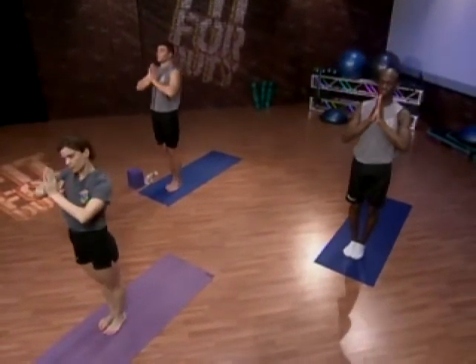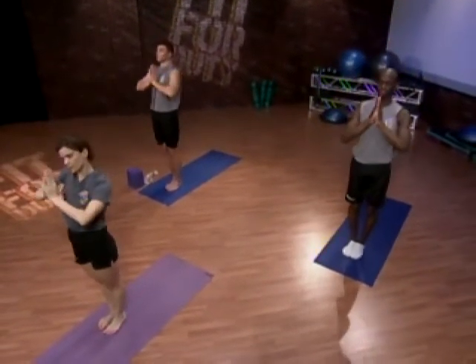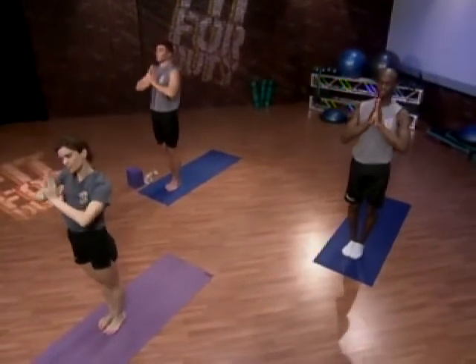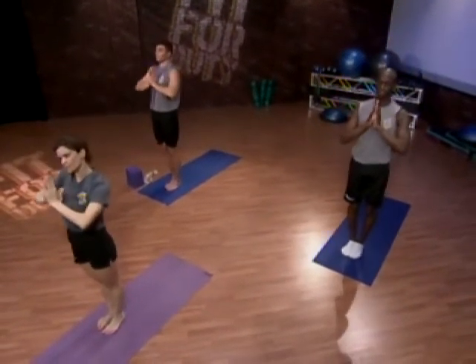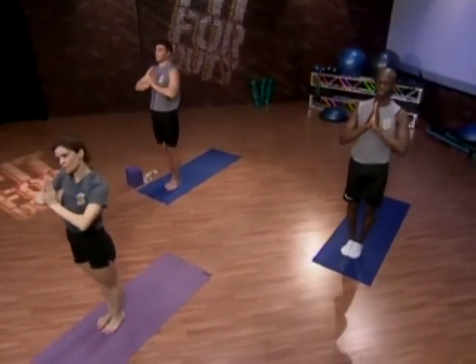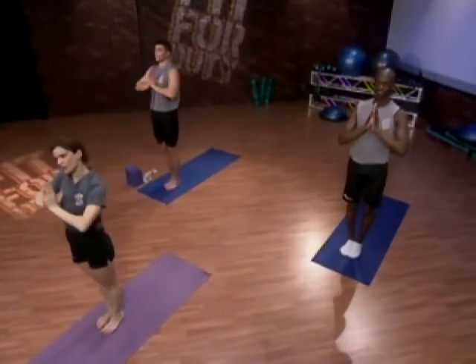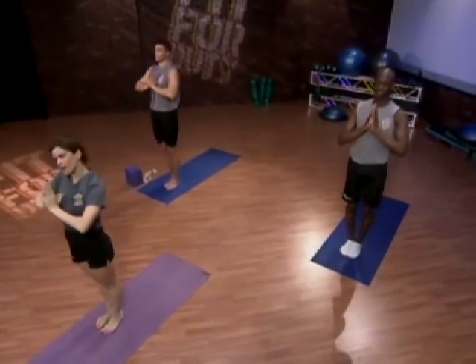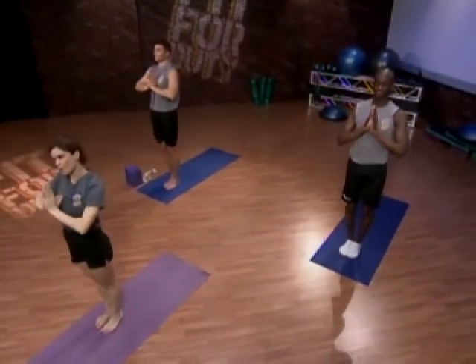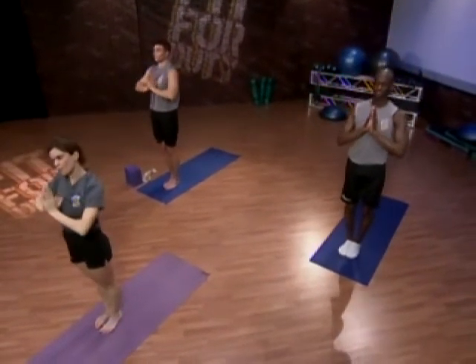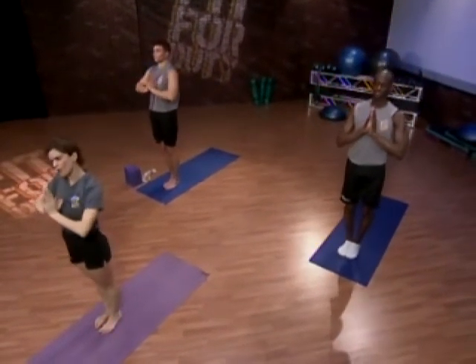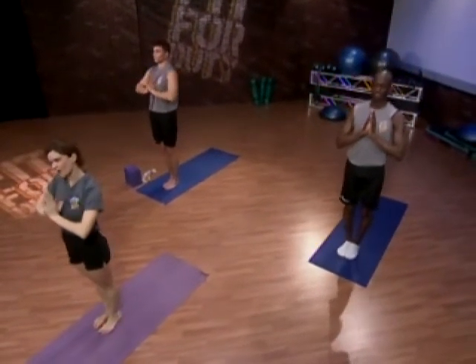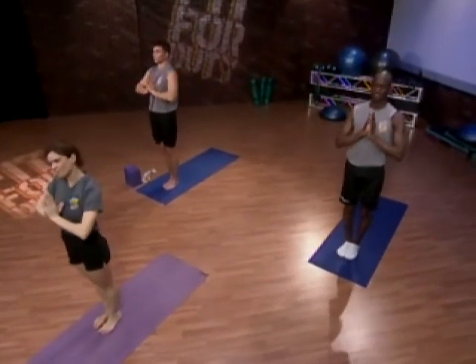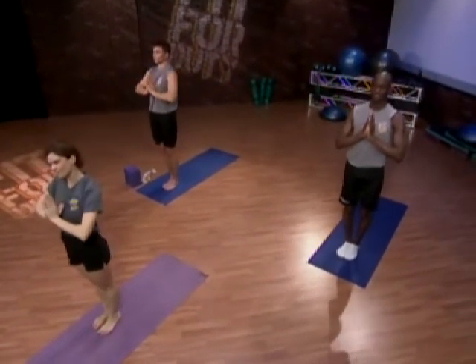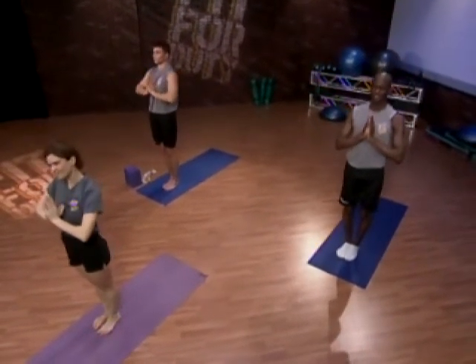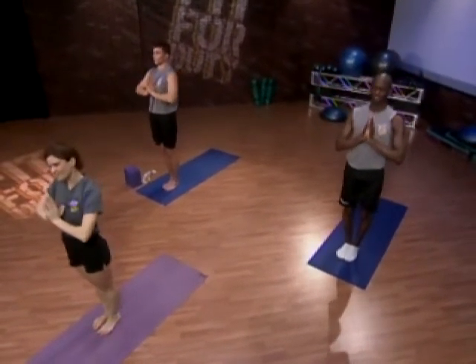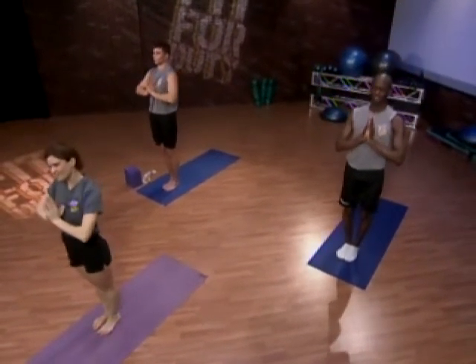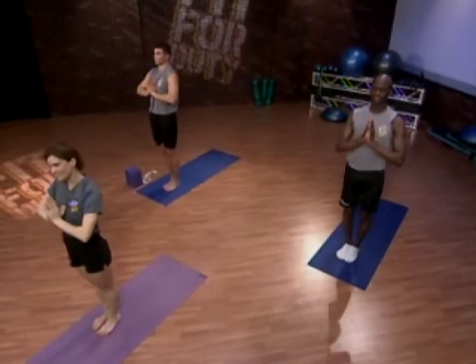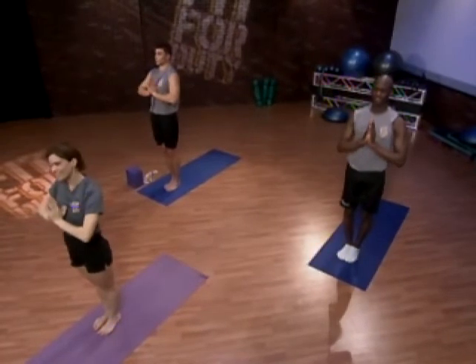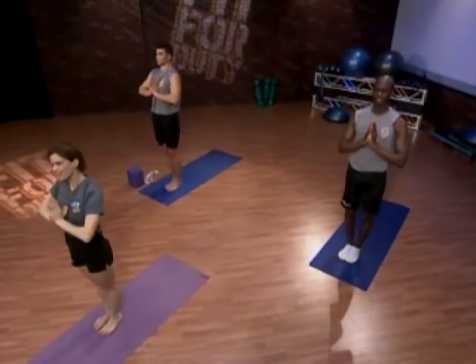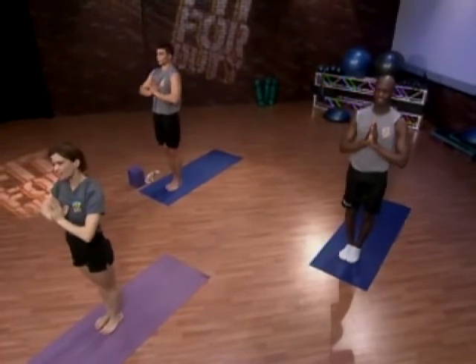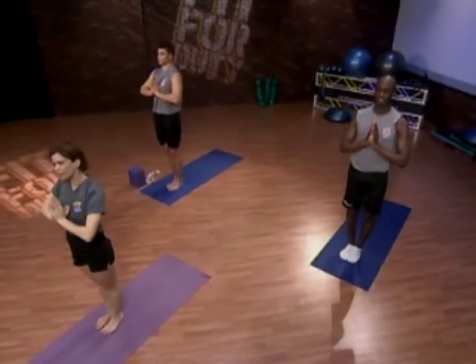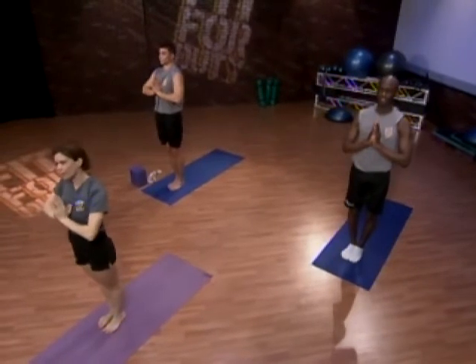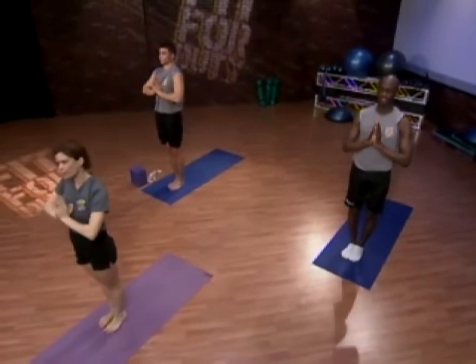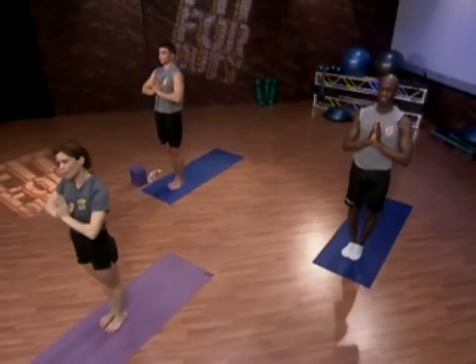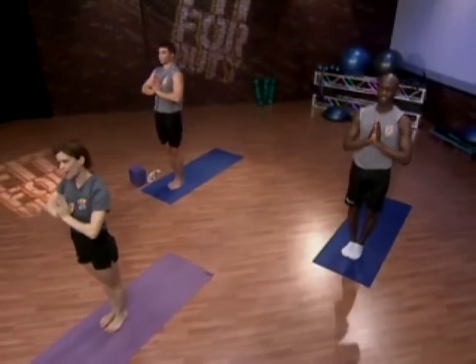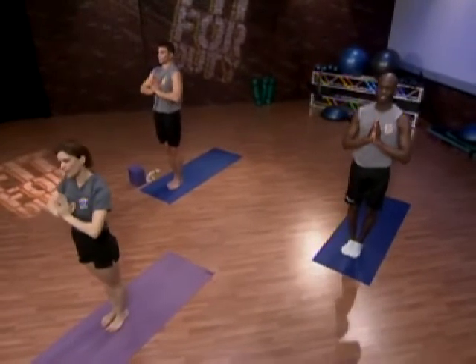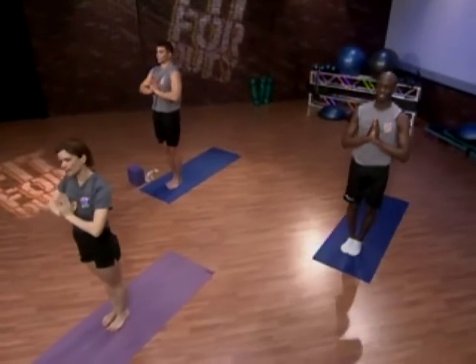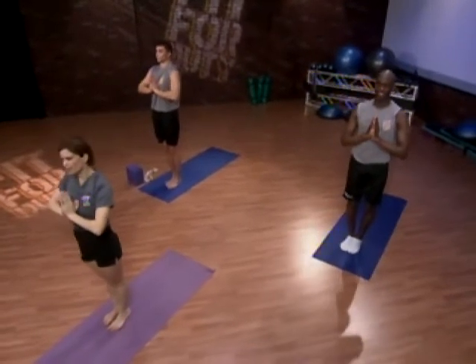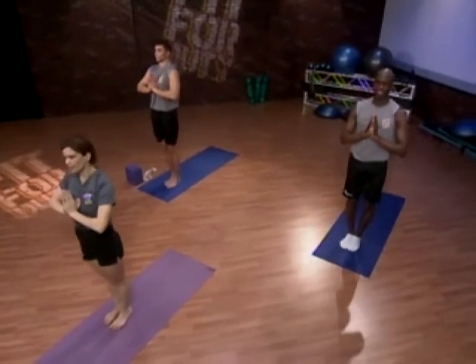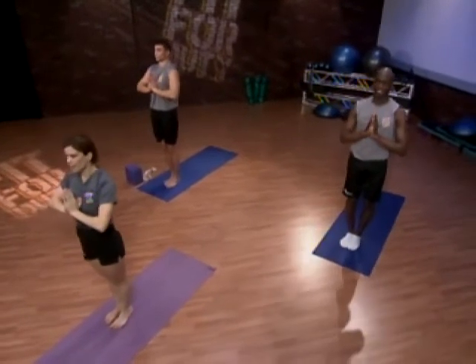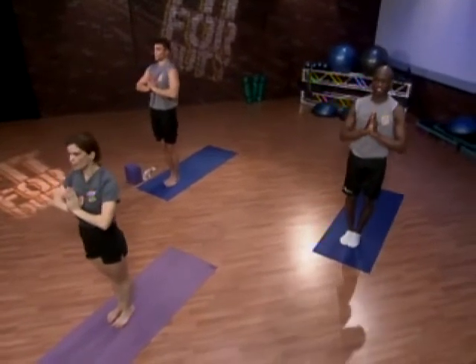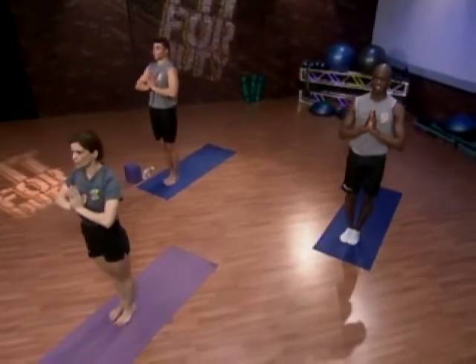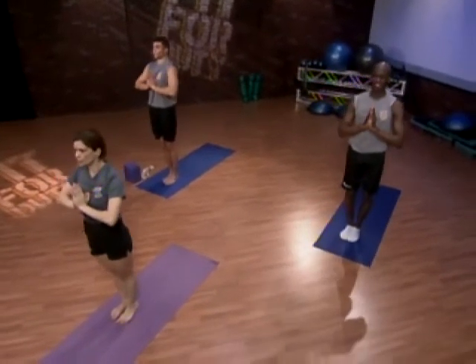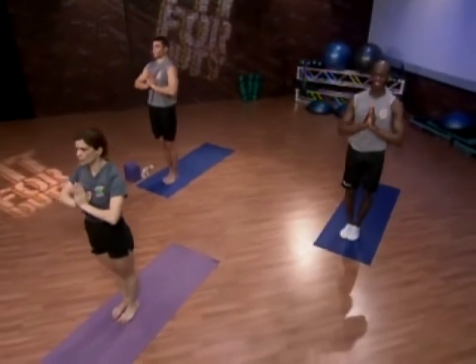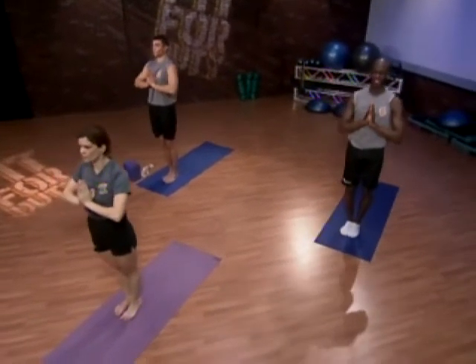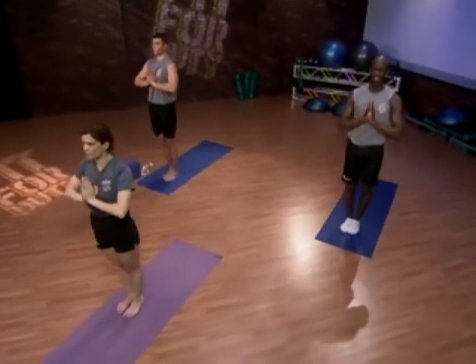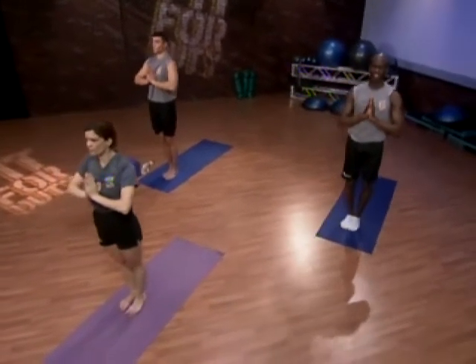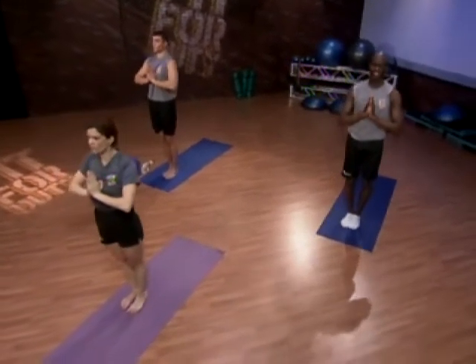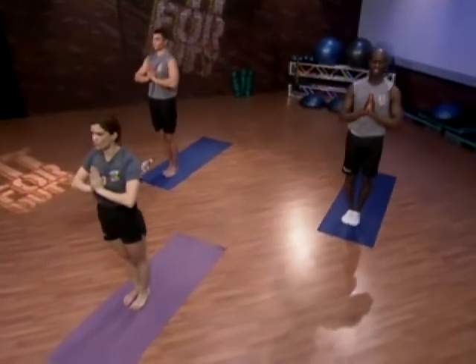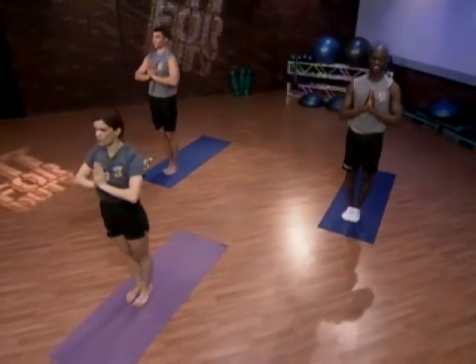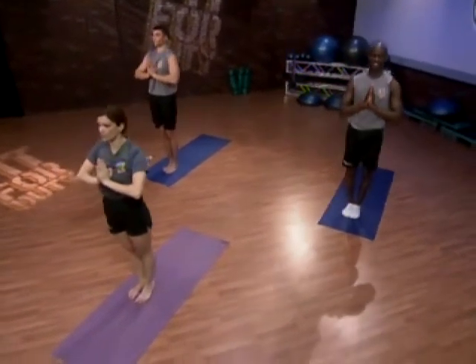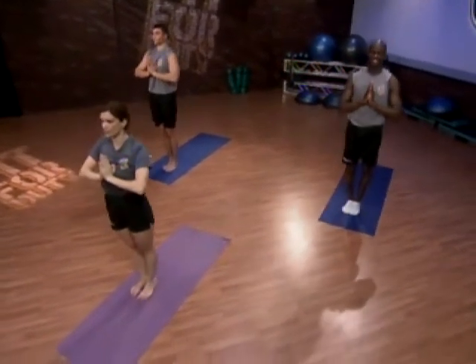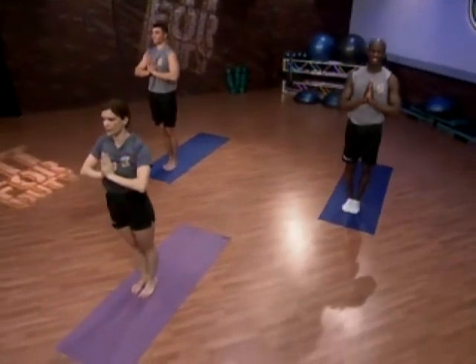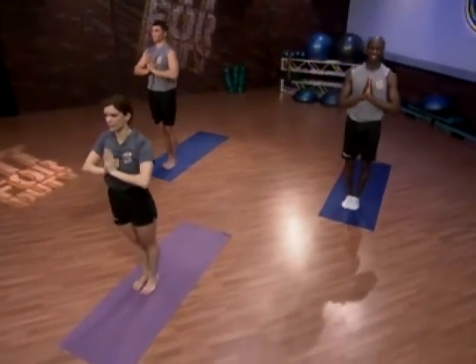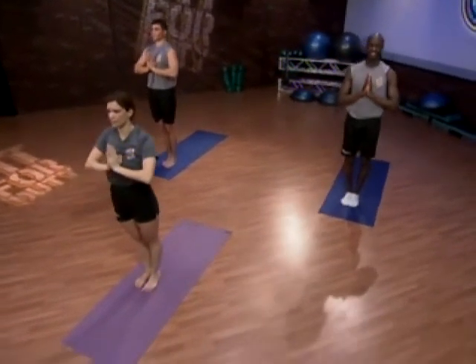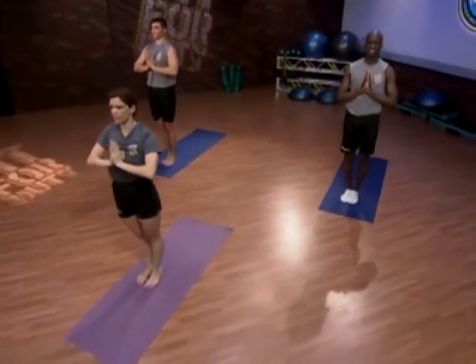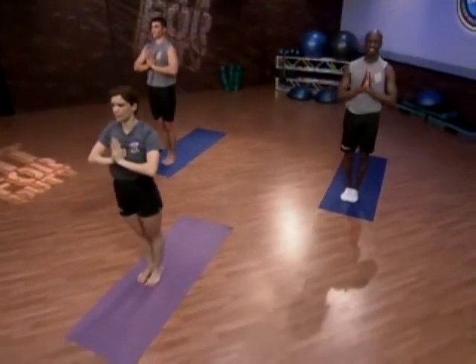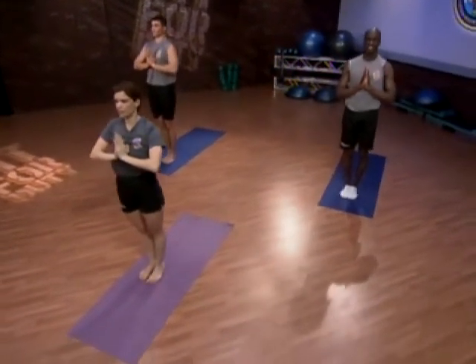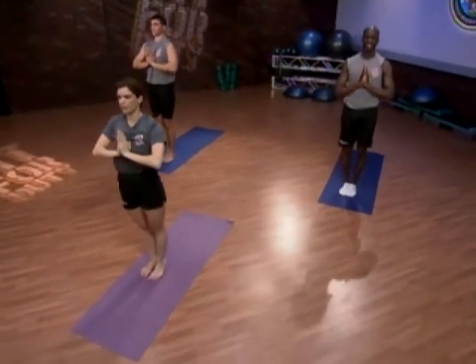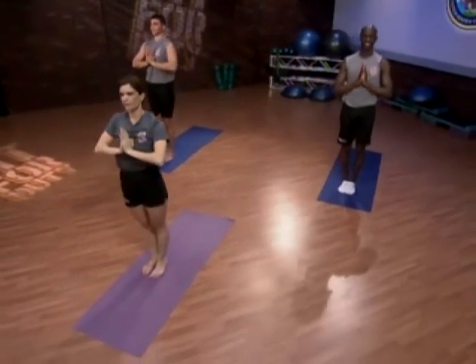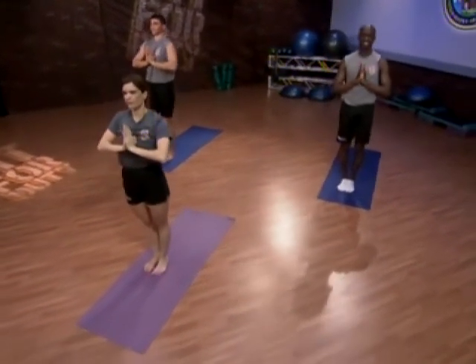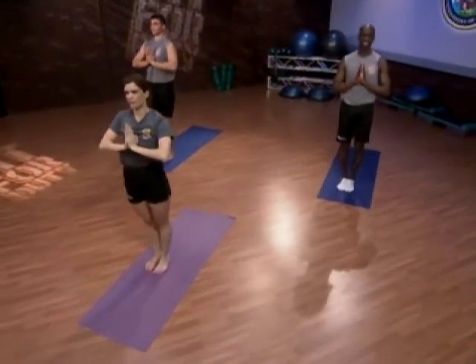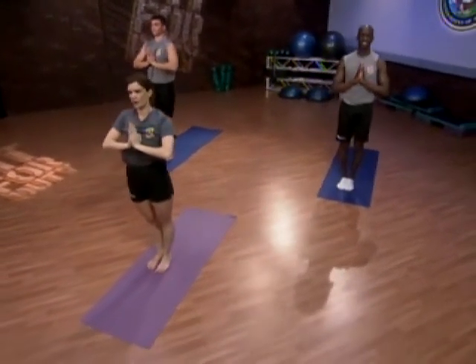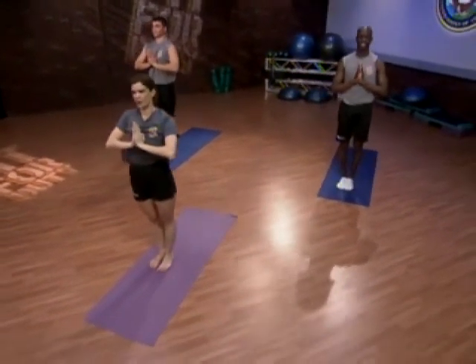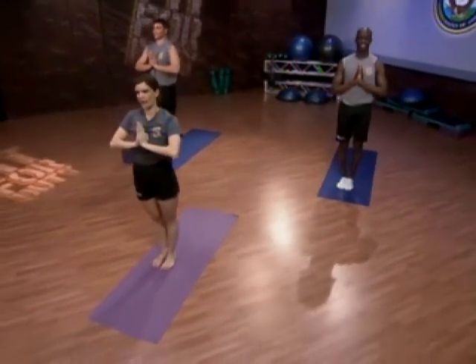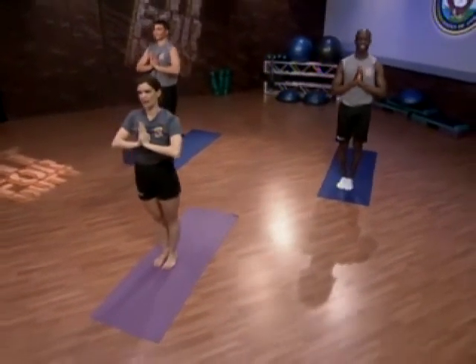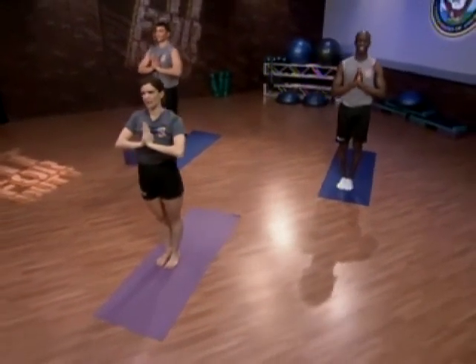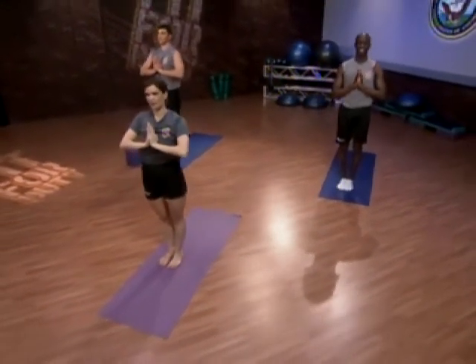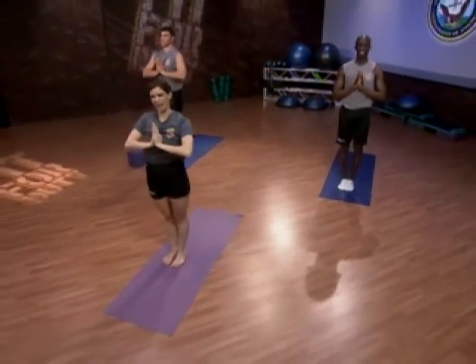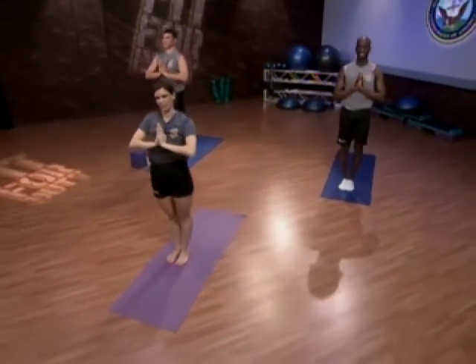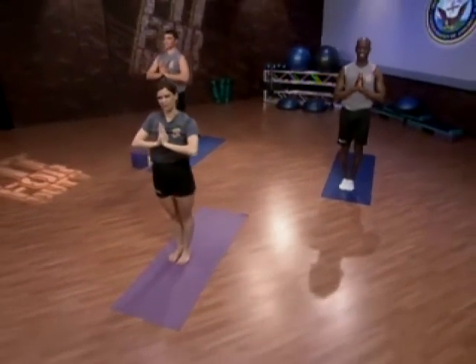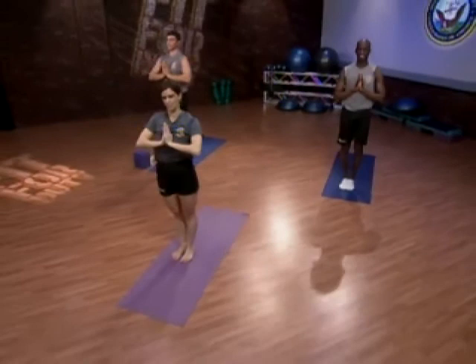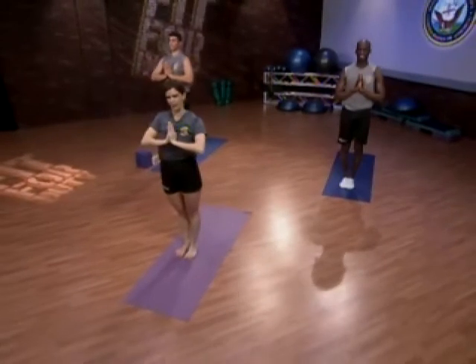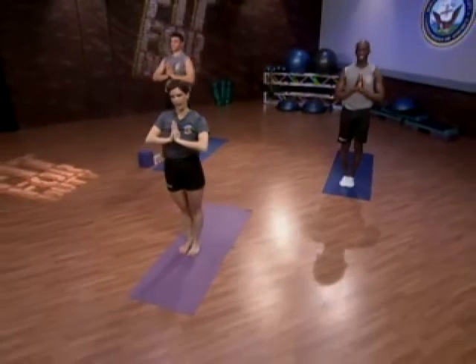Since we're now warm, let's take a quick break — and we'll return for a floor series for yoga, for abs and back.